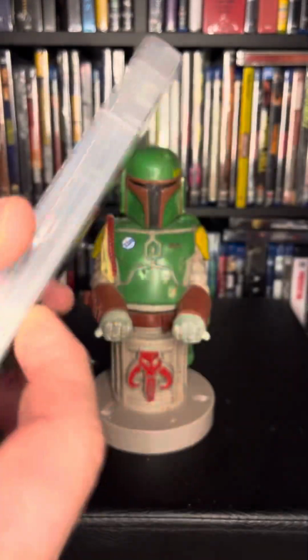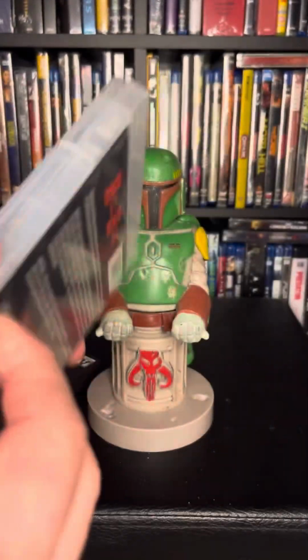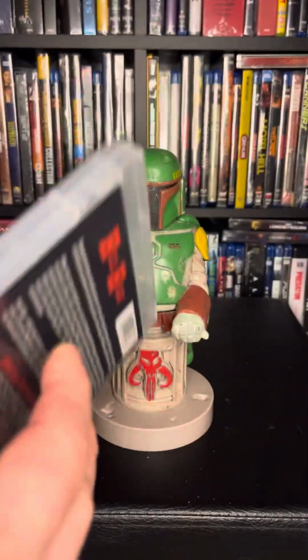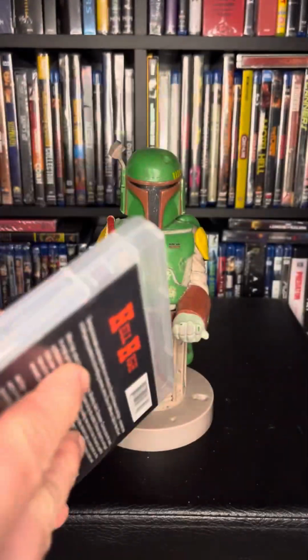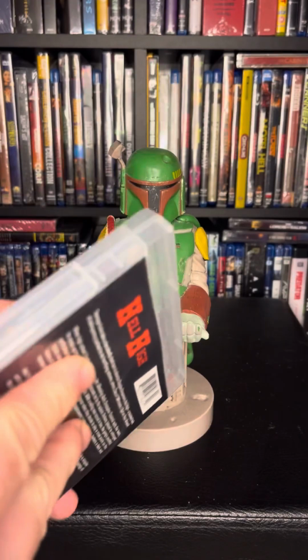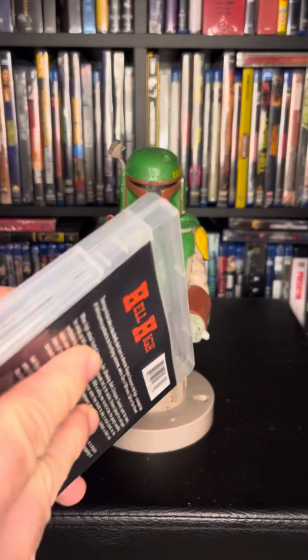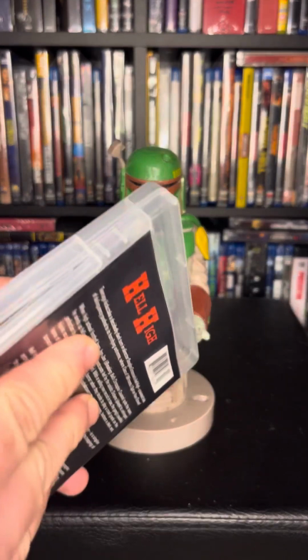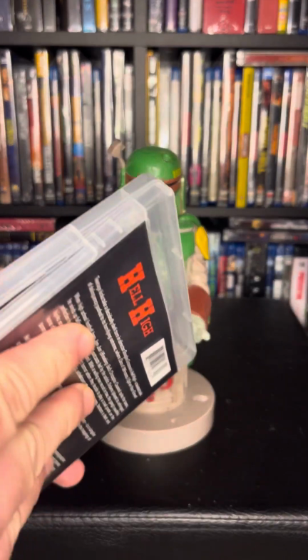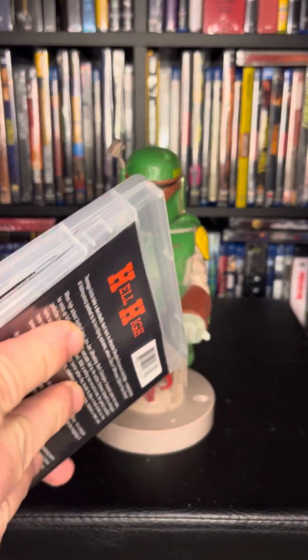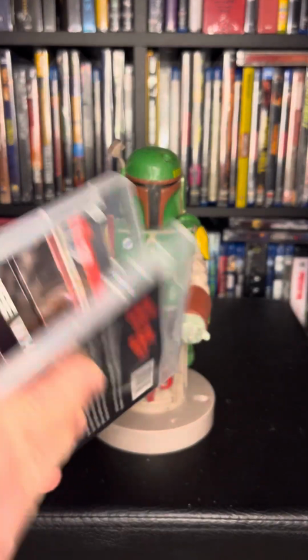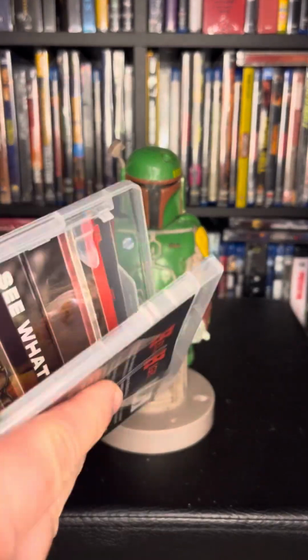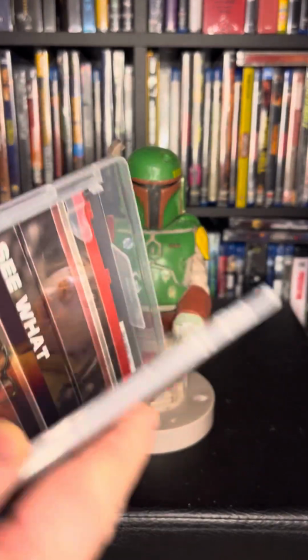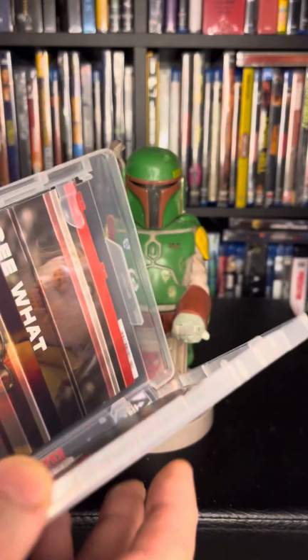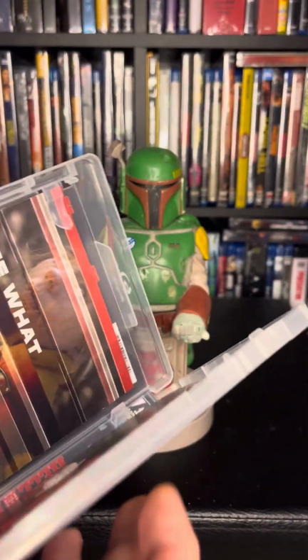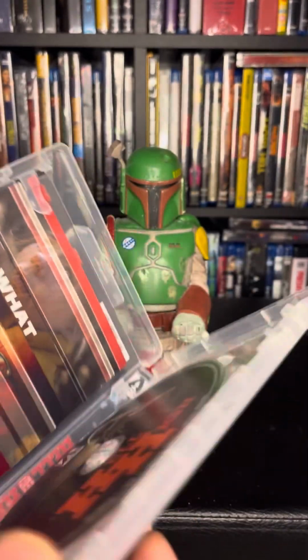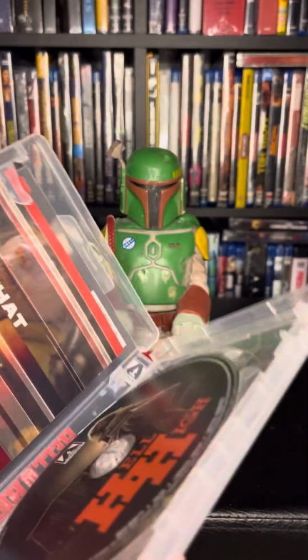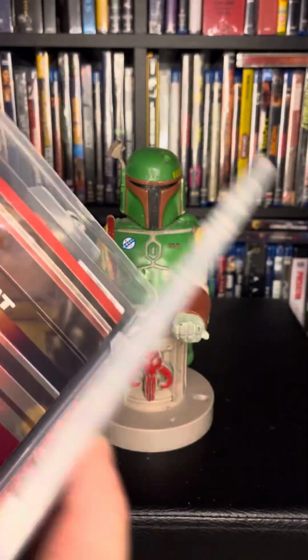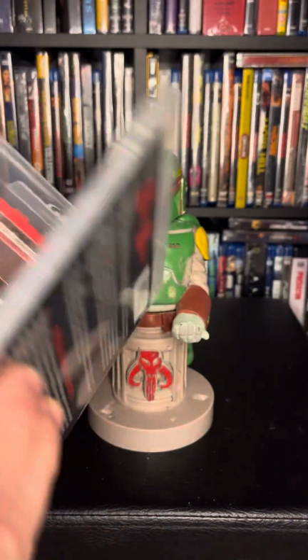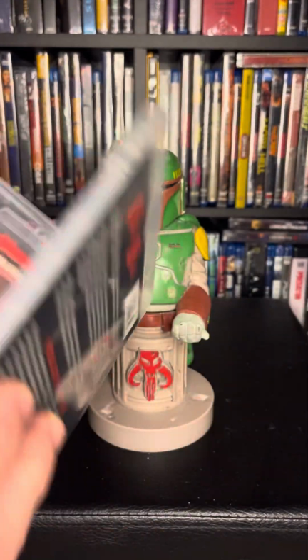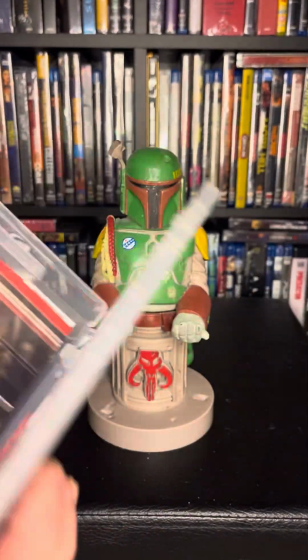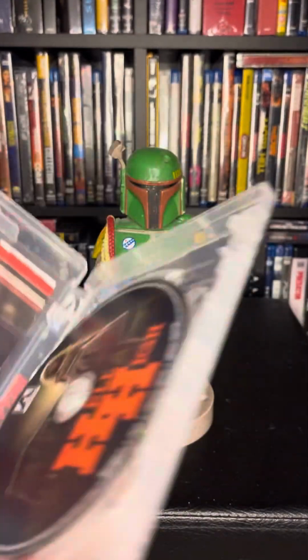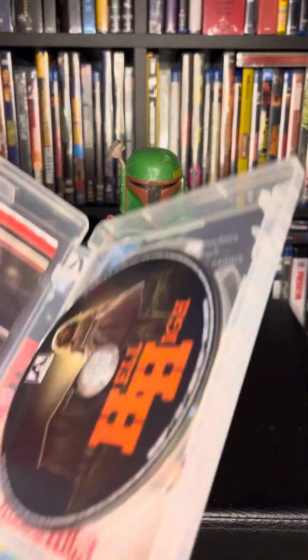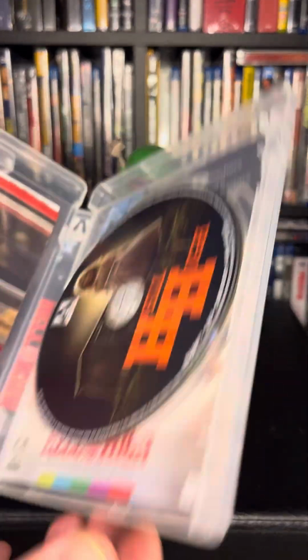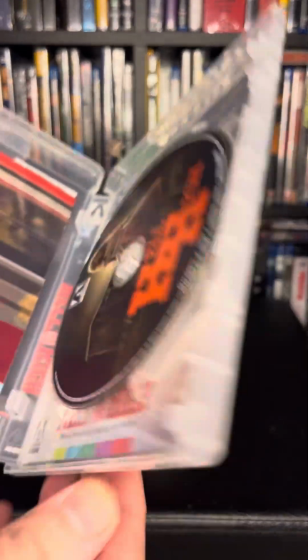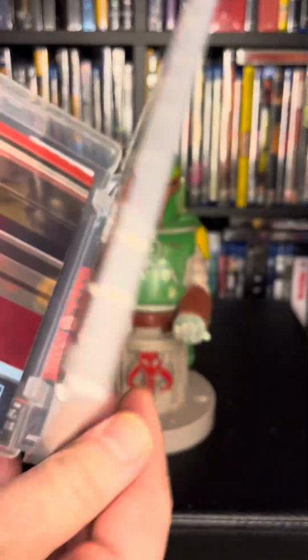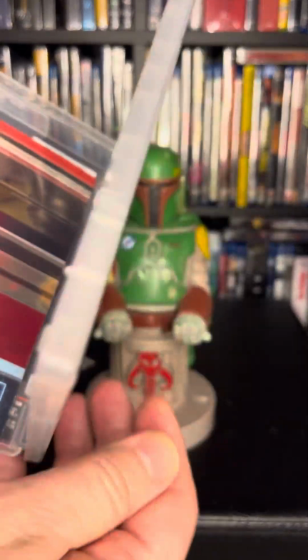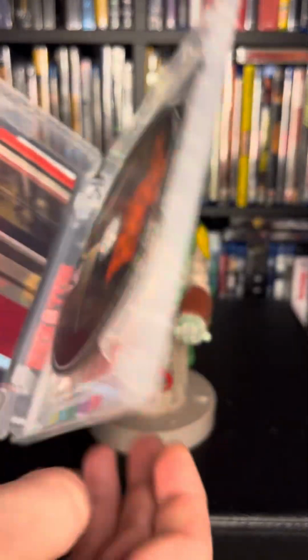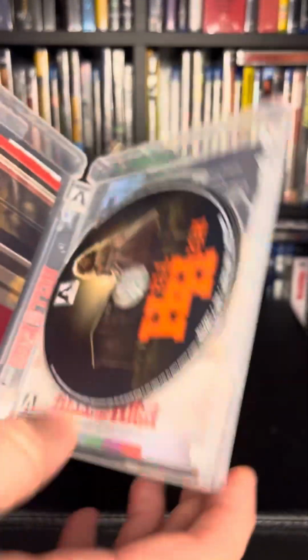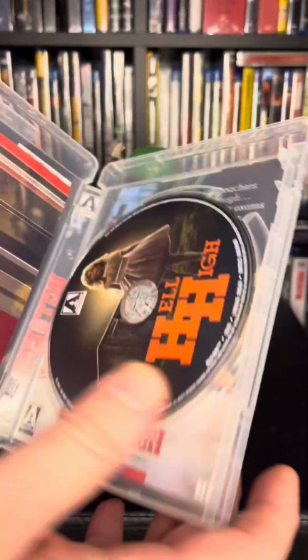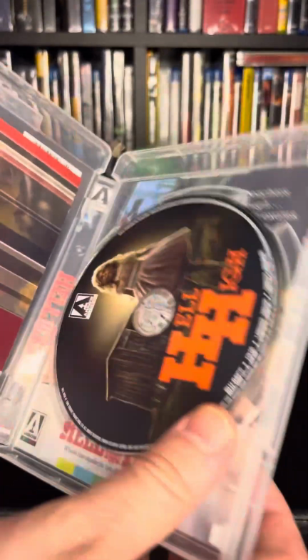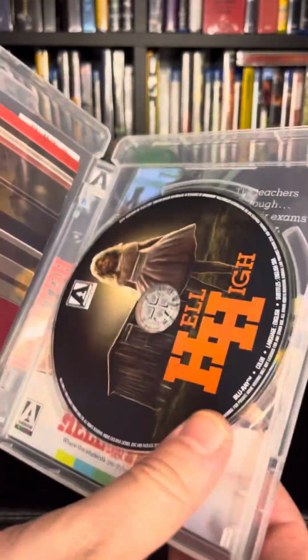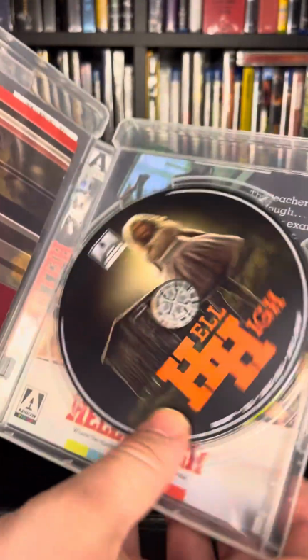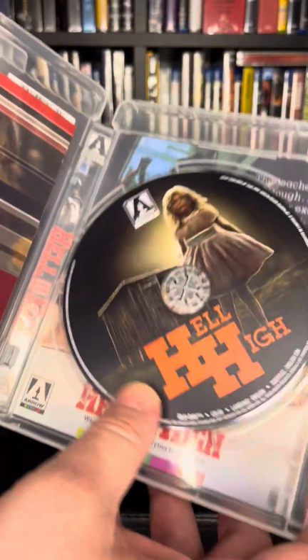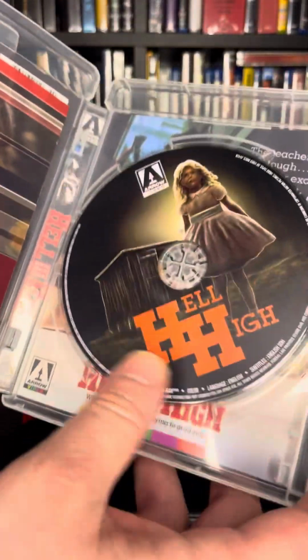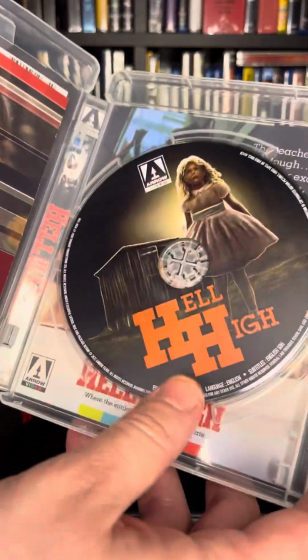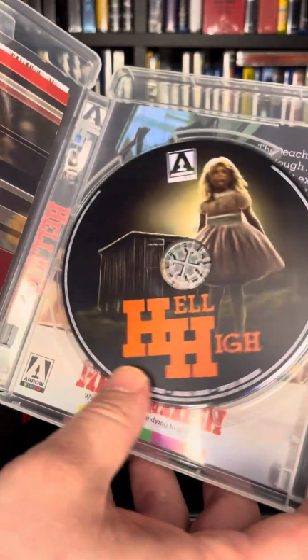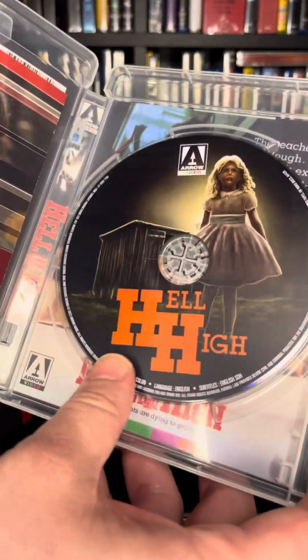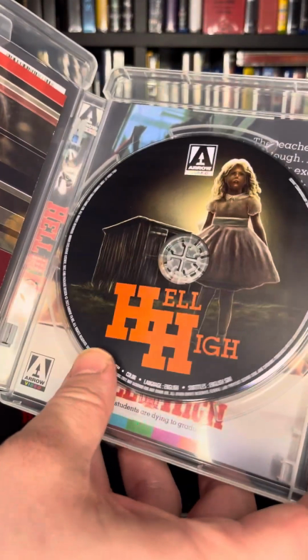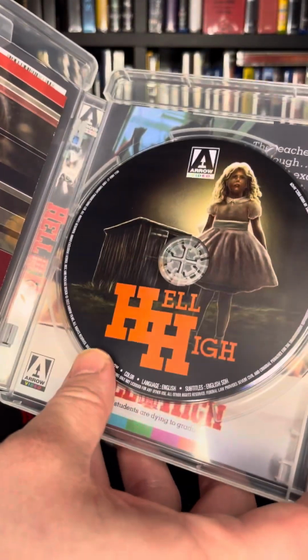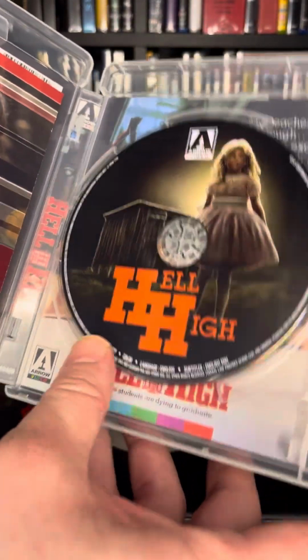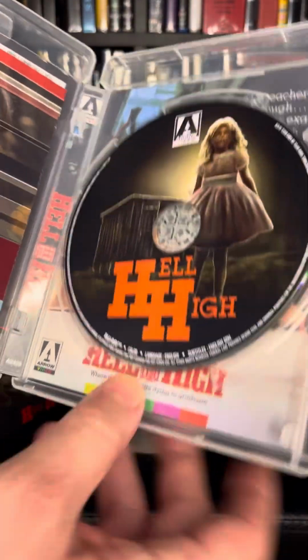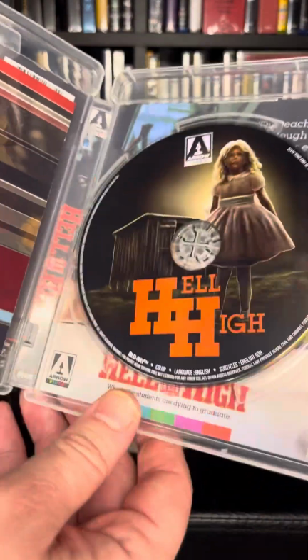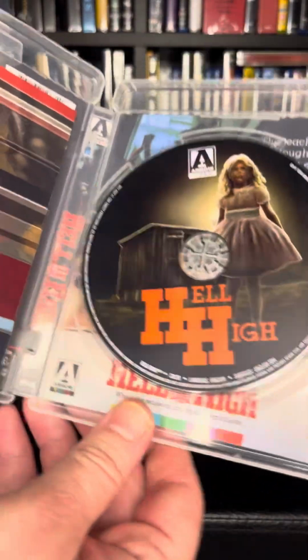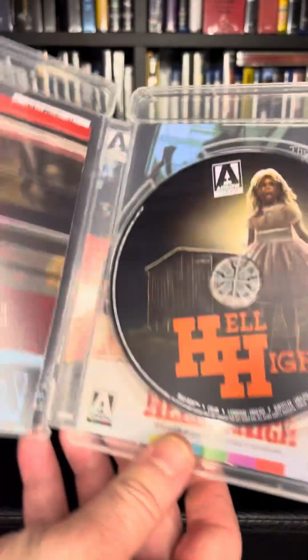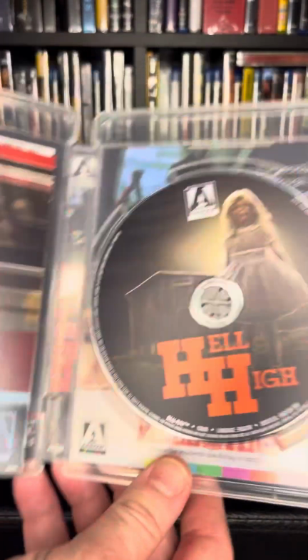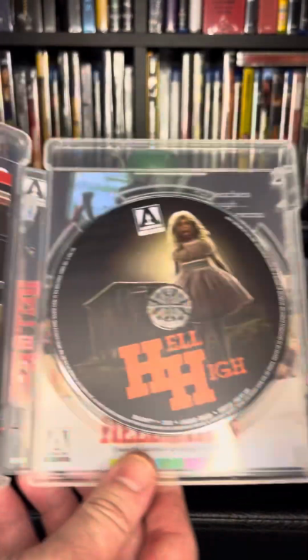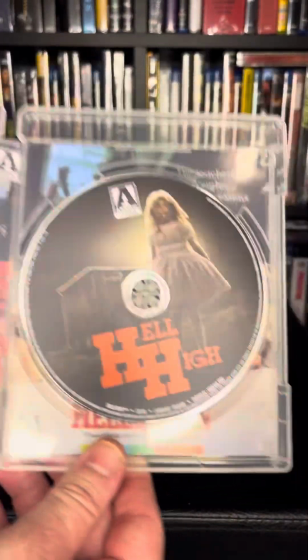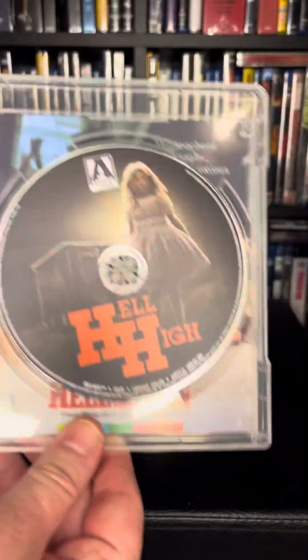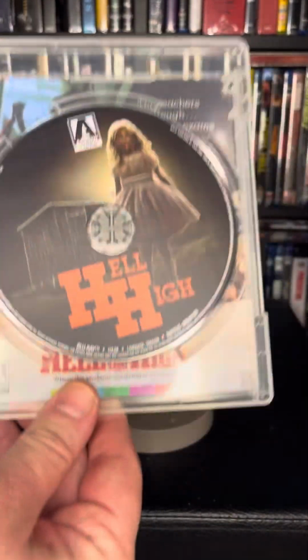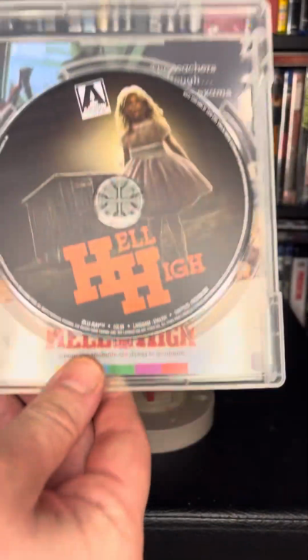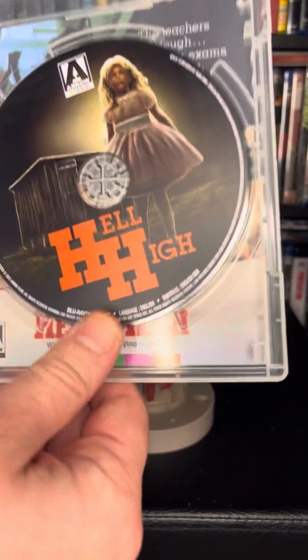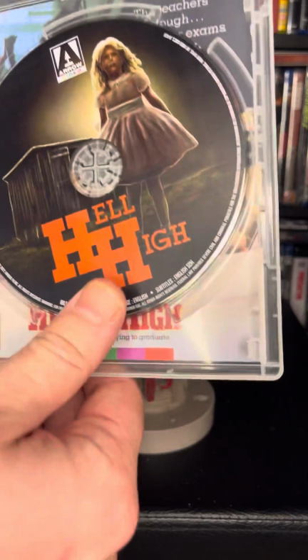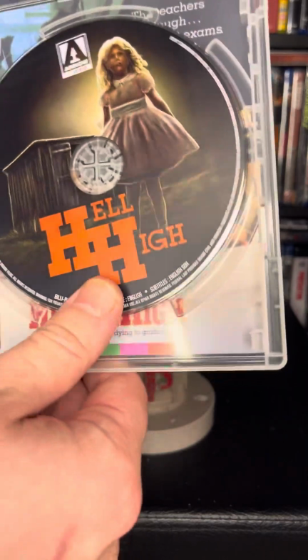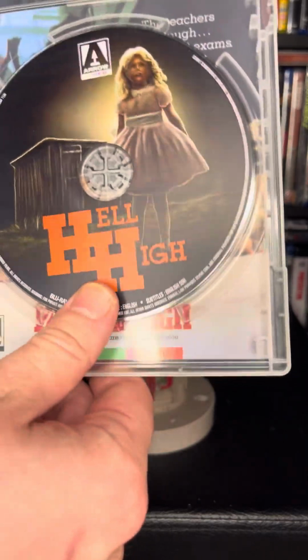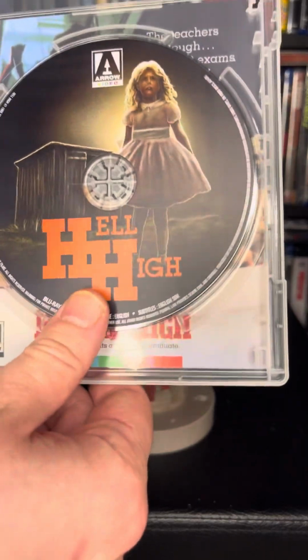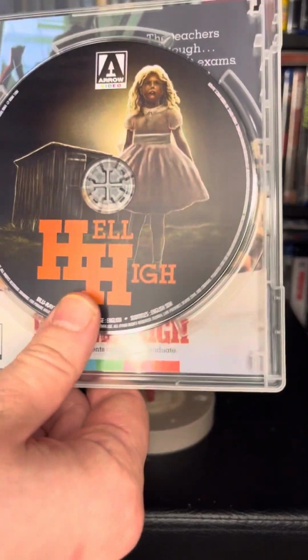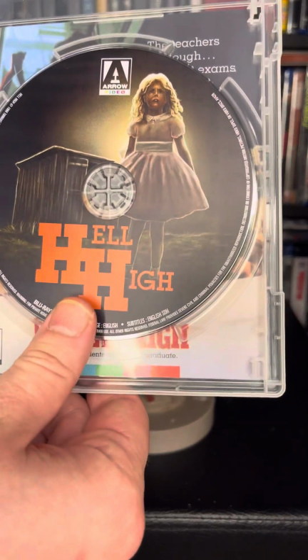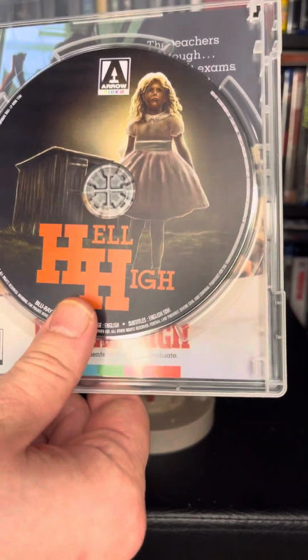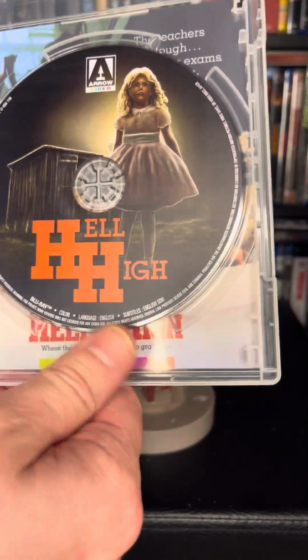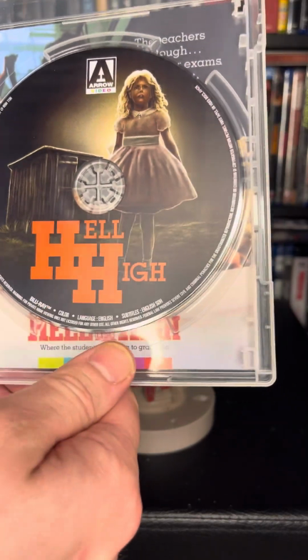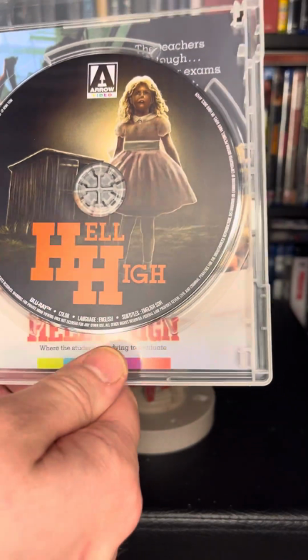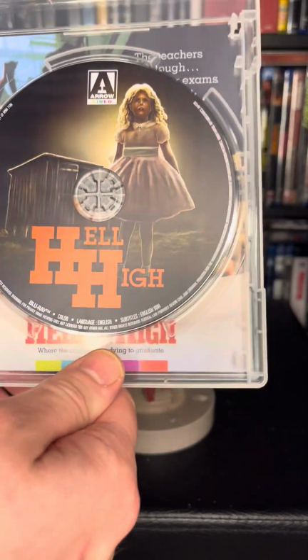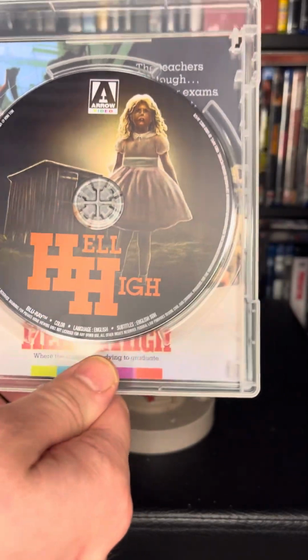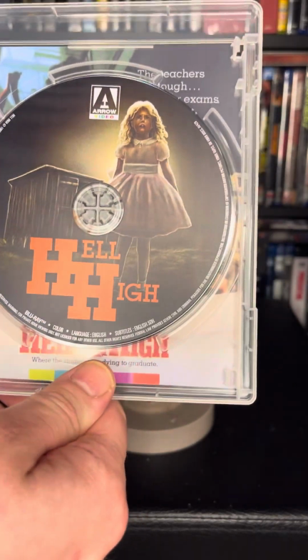Let's go ahead and open it up. There's the disc — disc artwork.